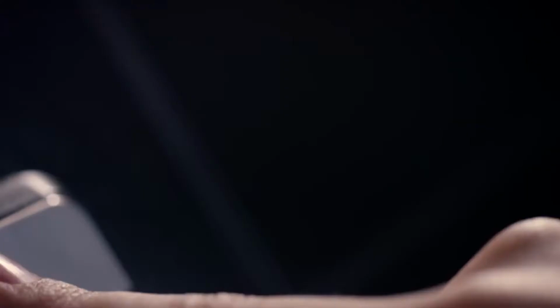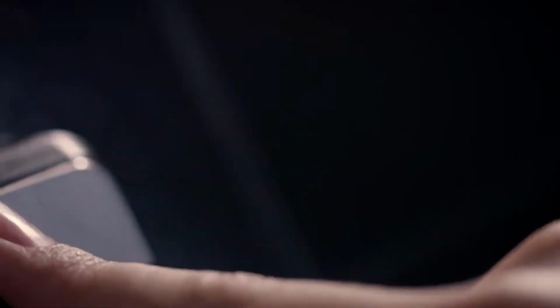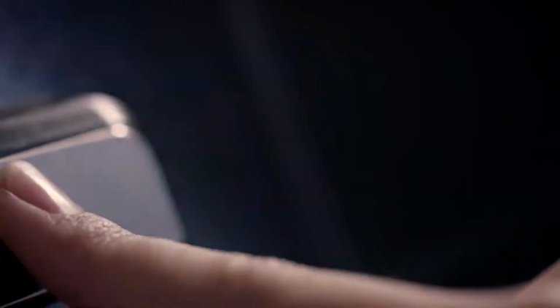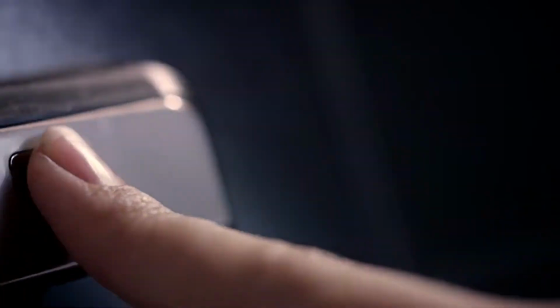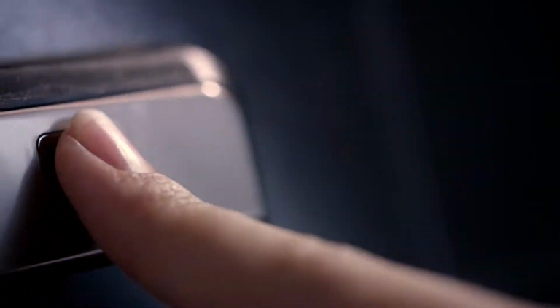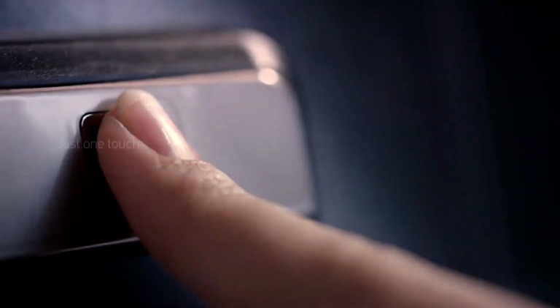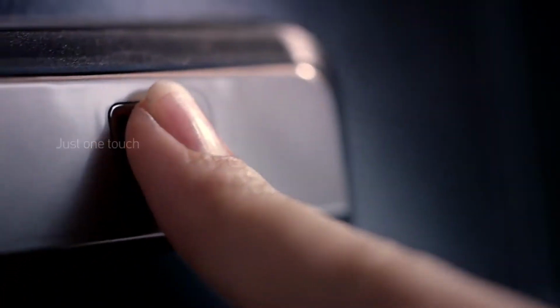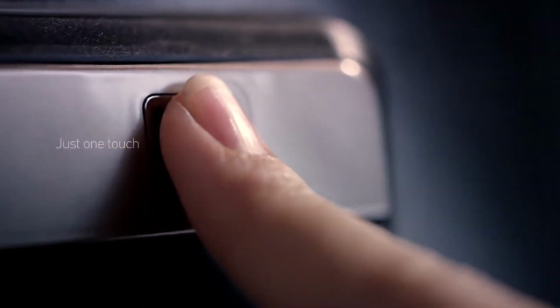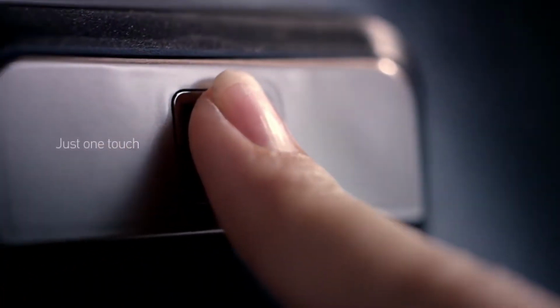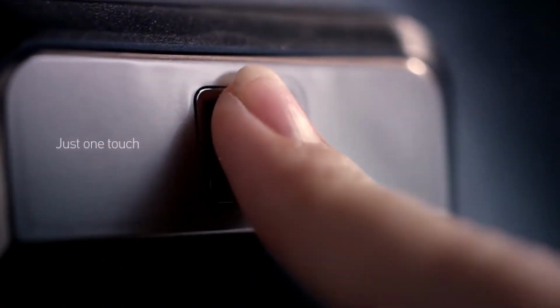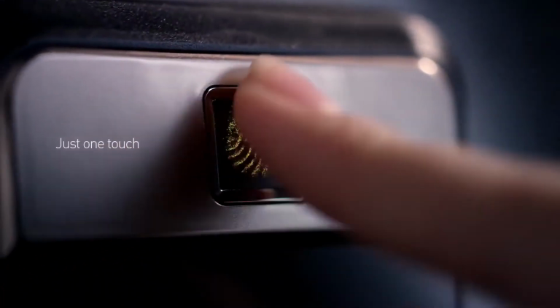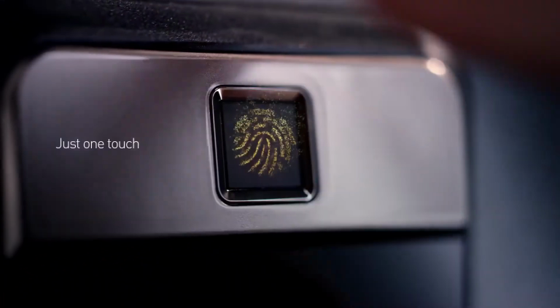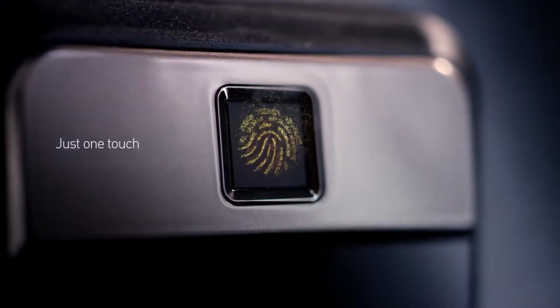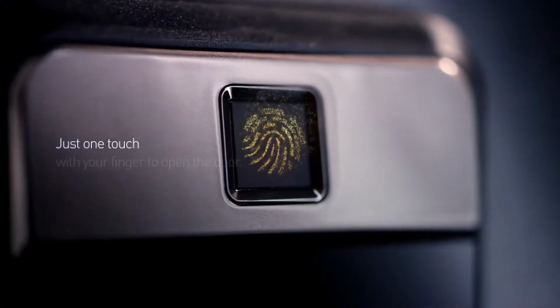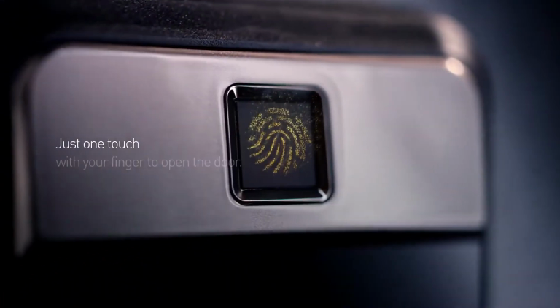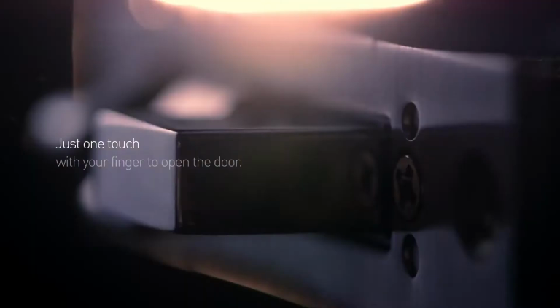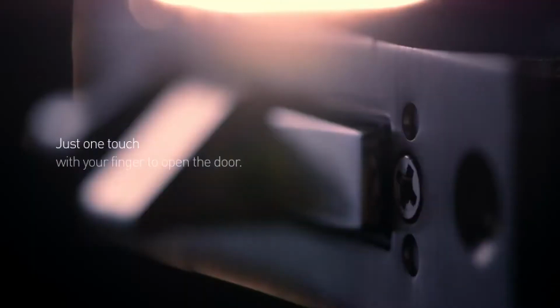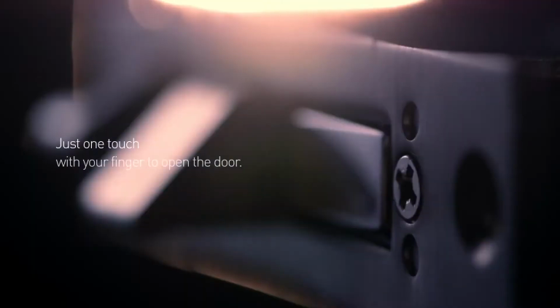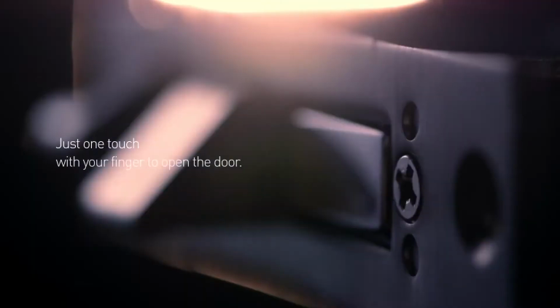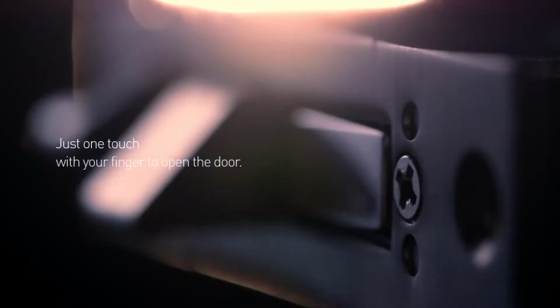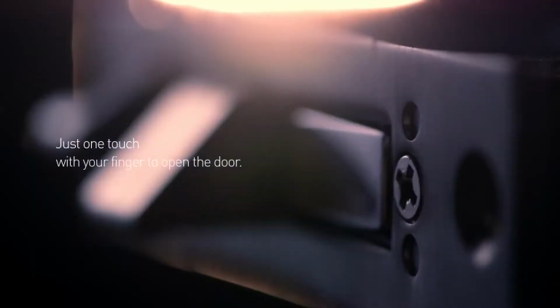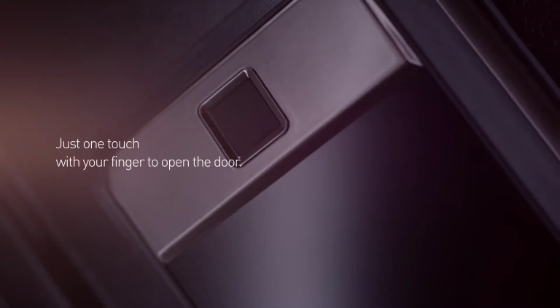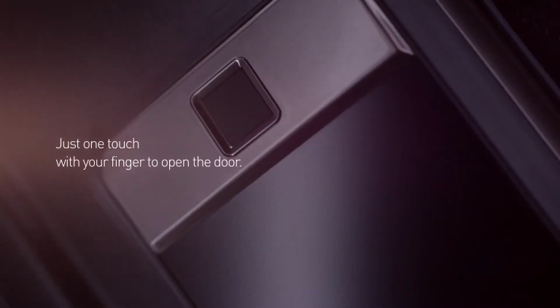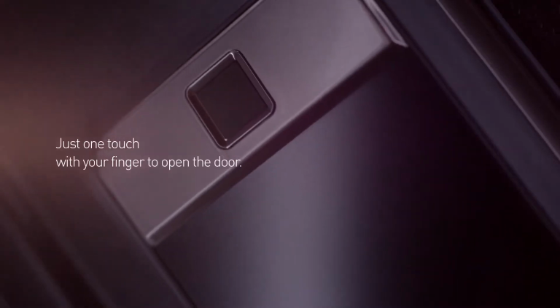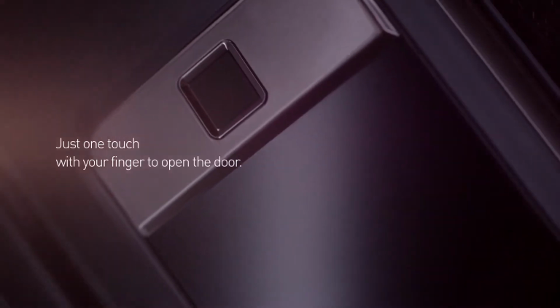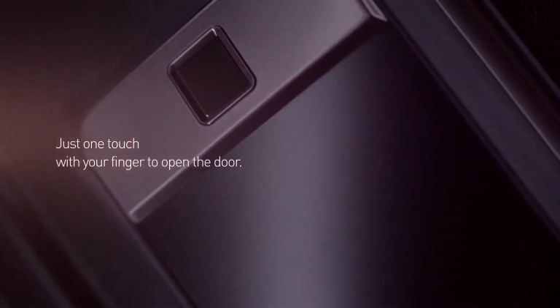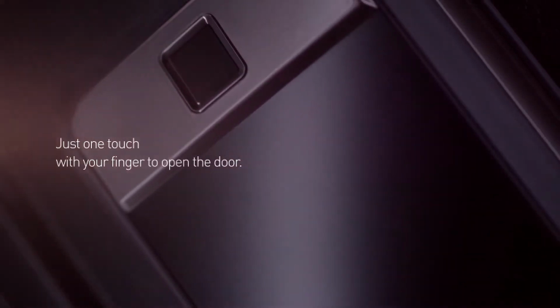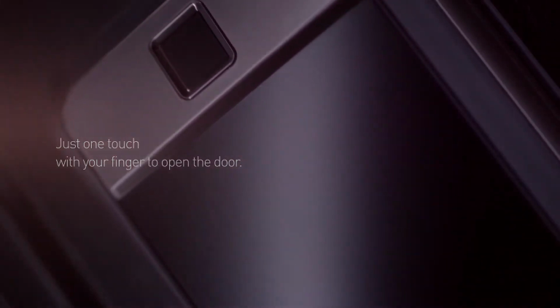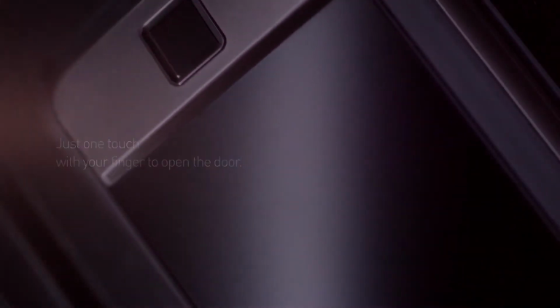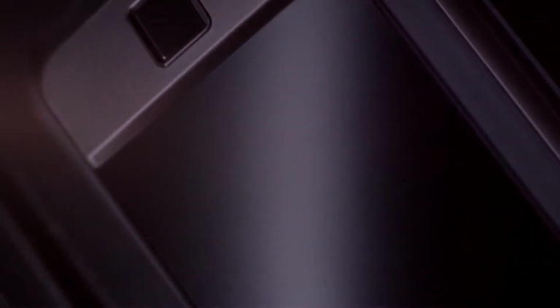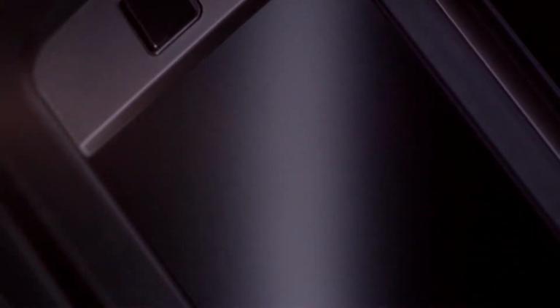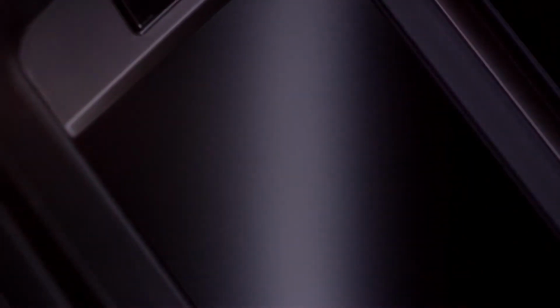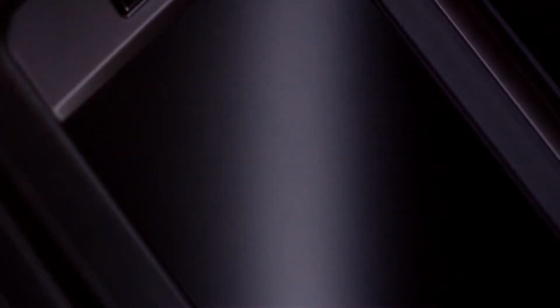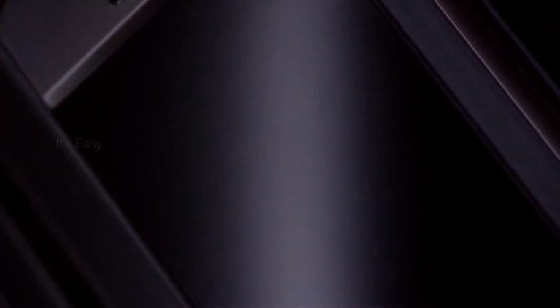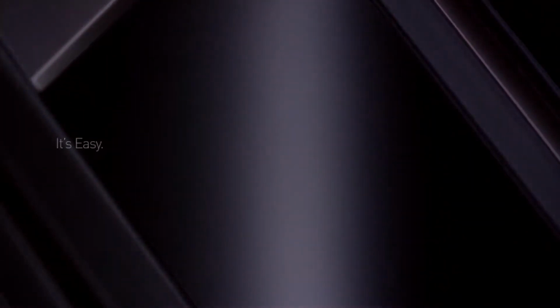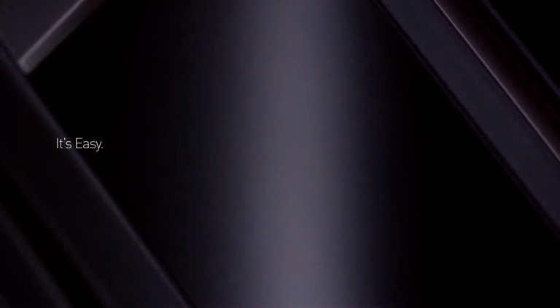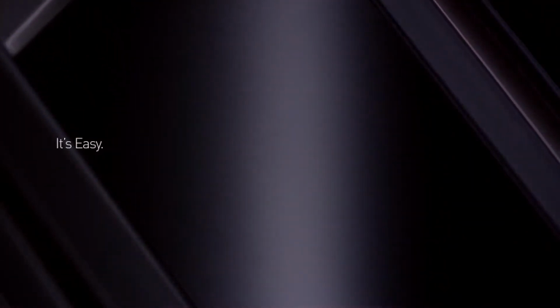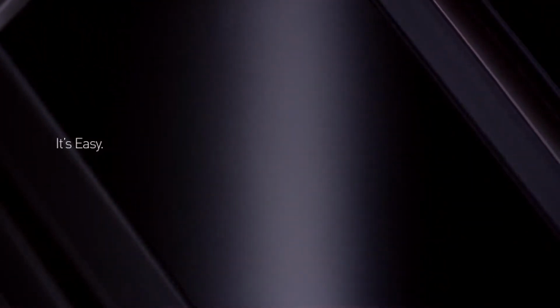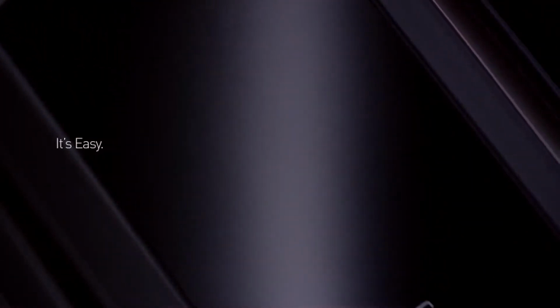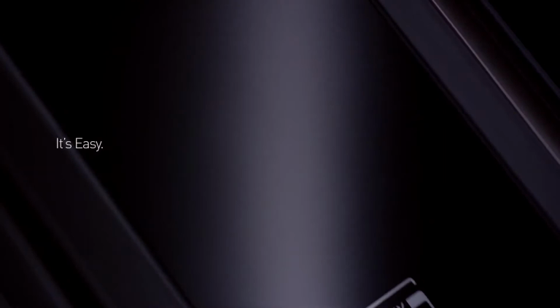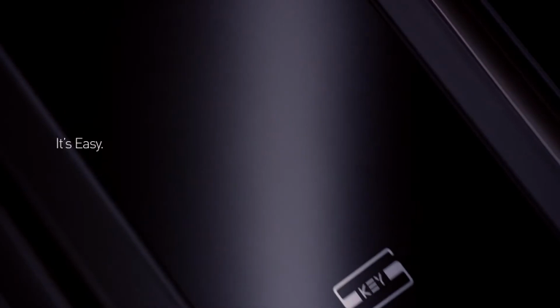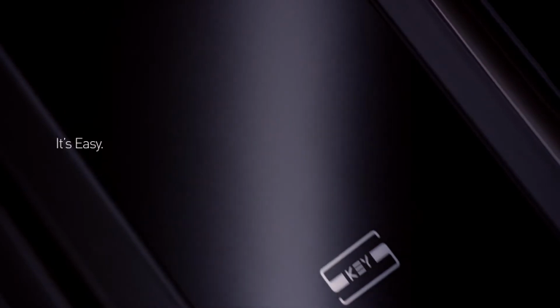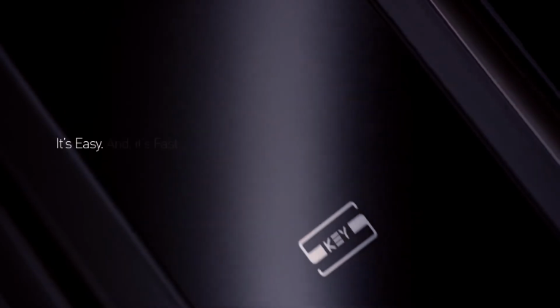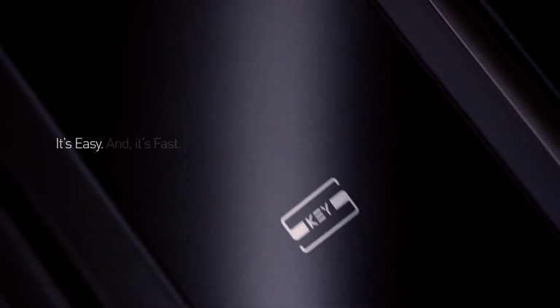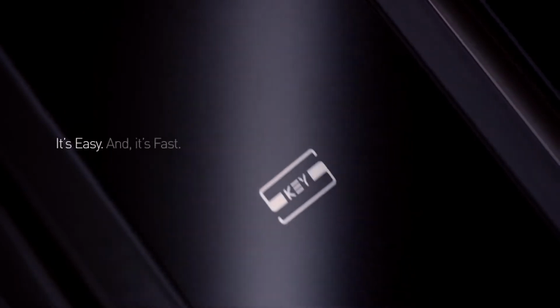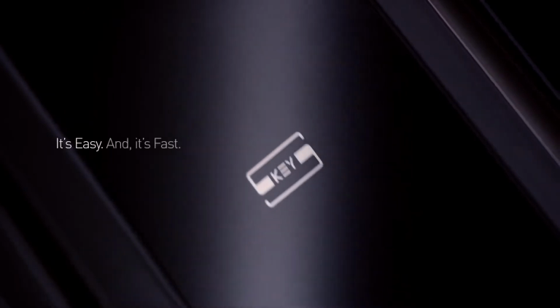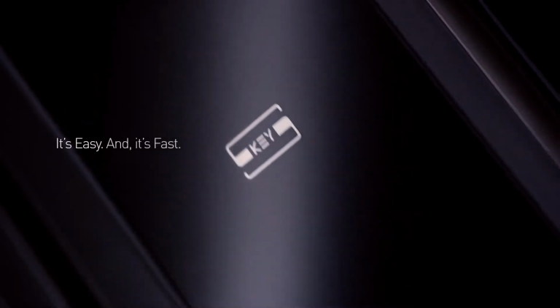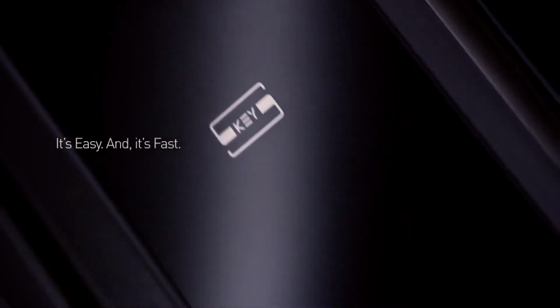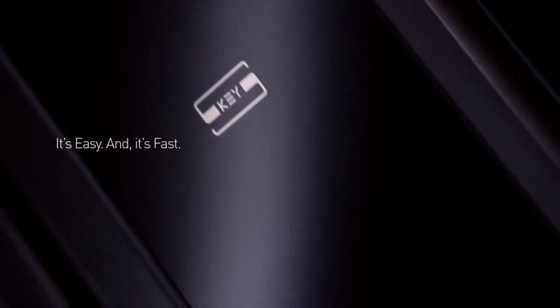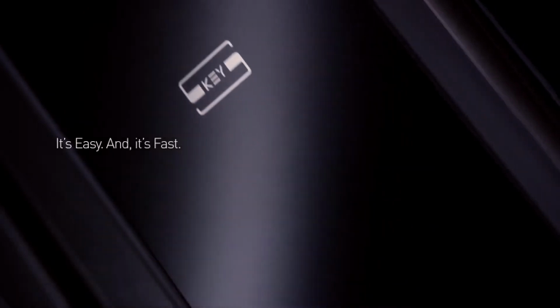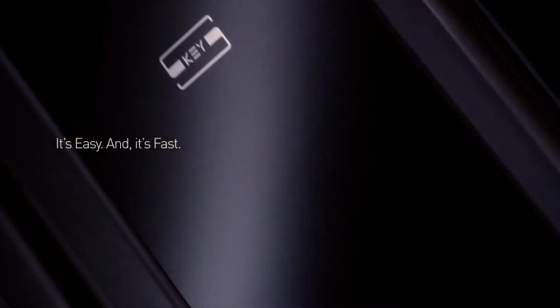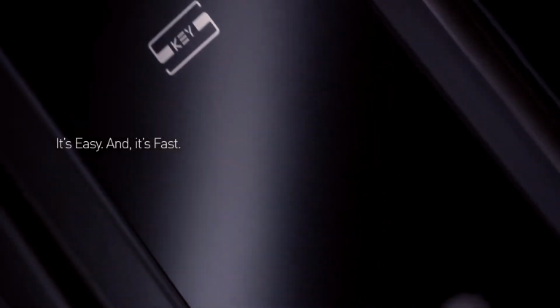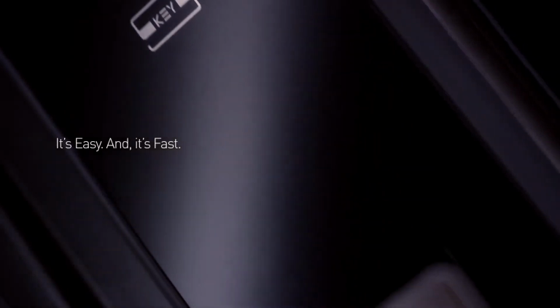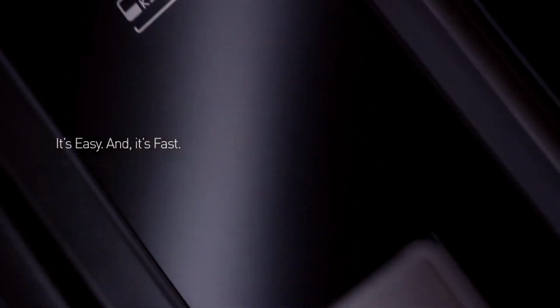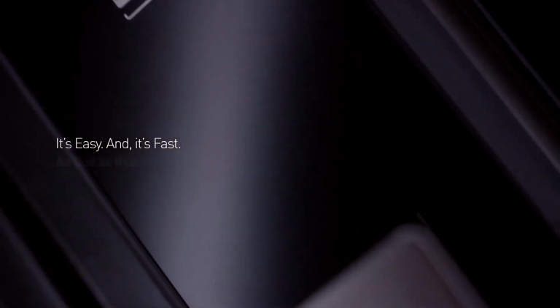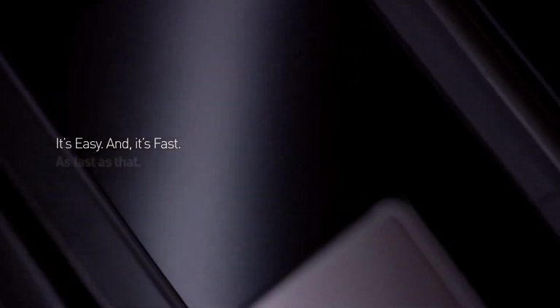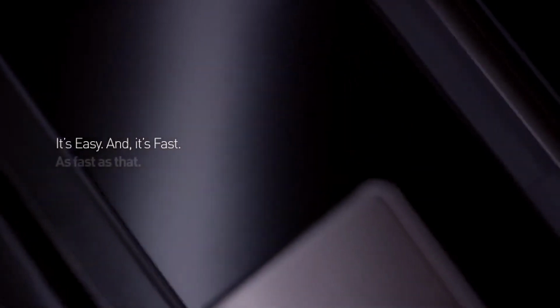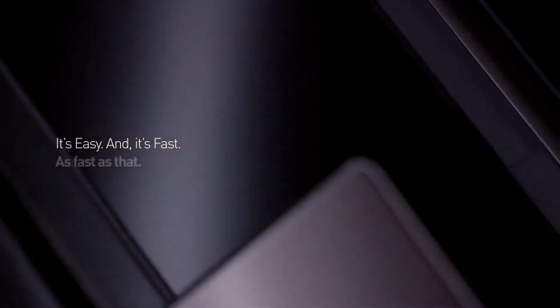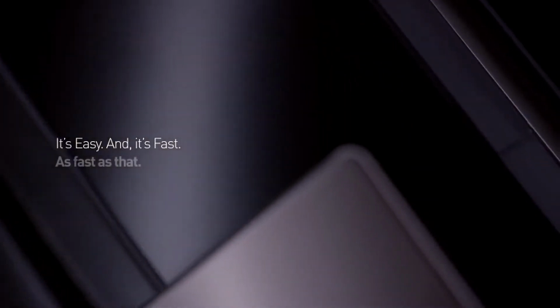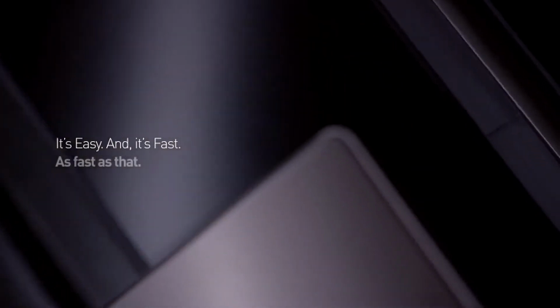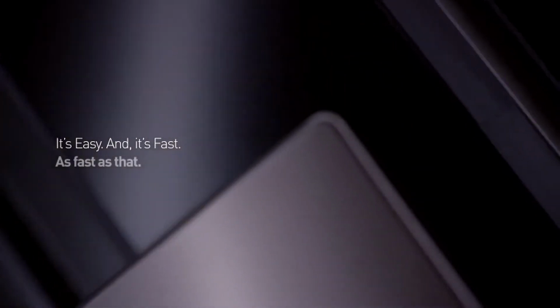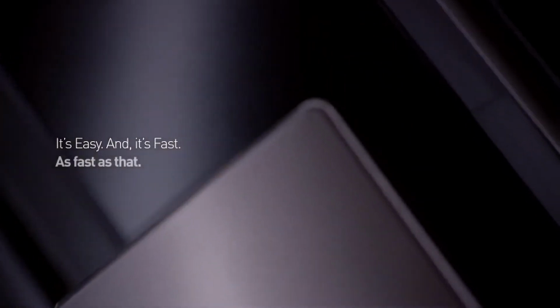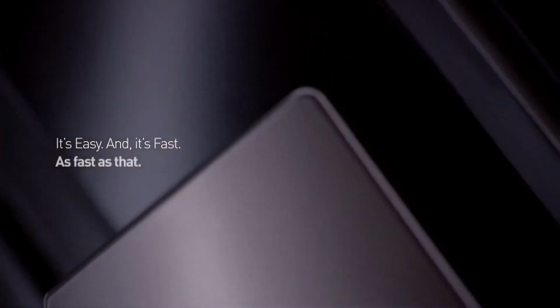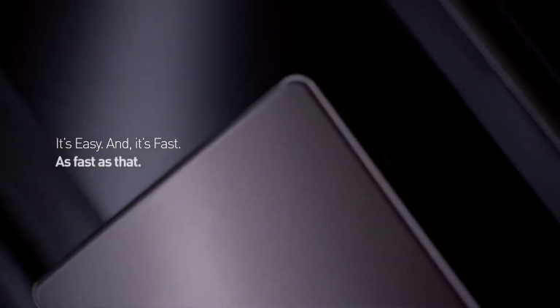Just one touch with your finger to open the door. It's easy and it's fast — as fast as that.